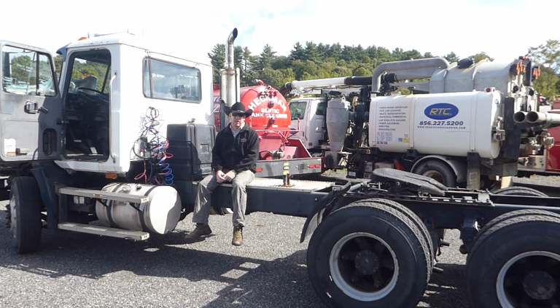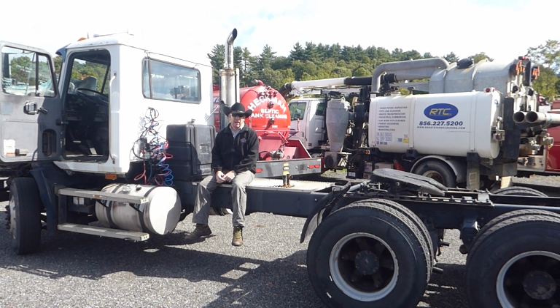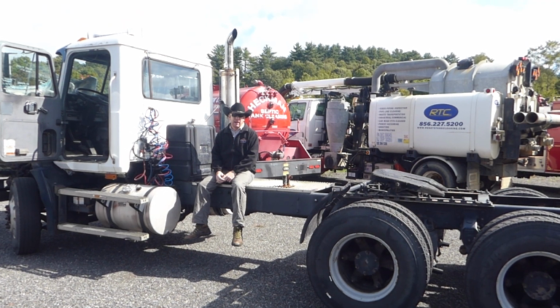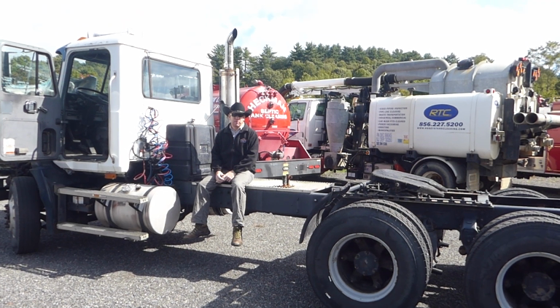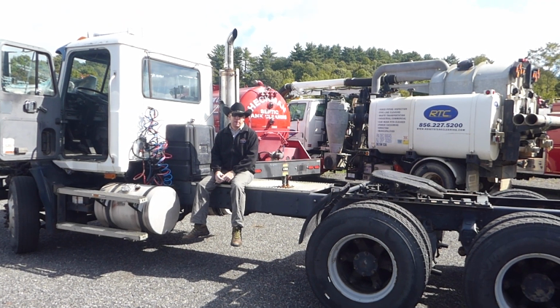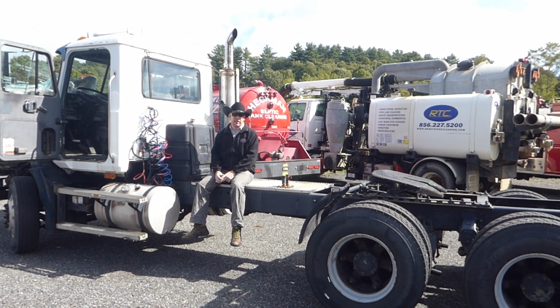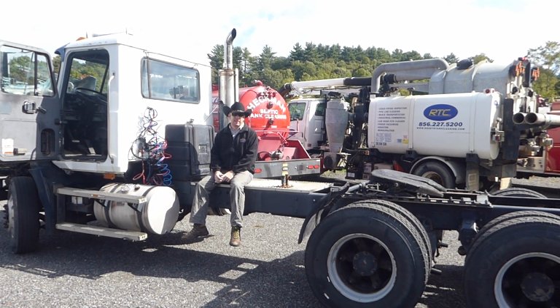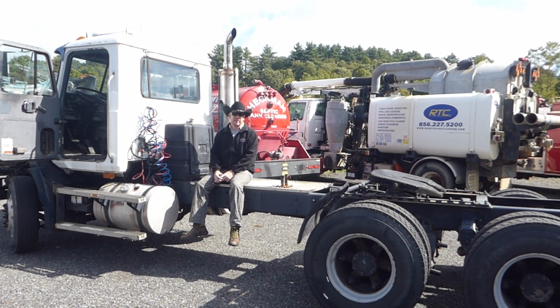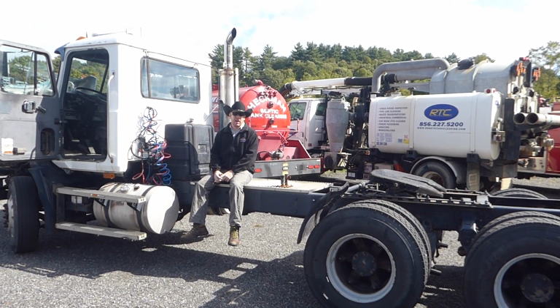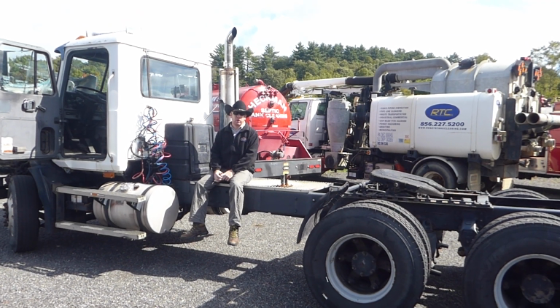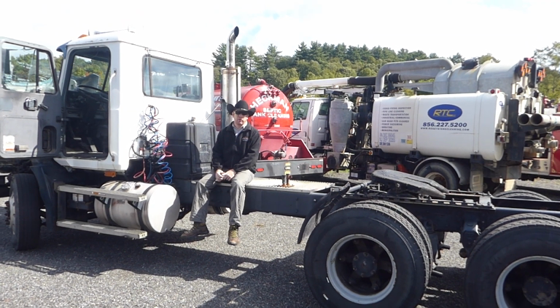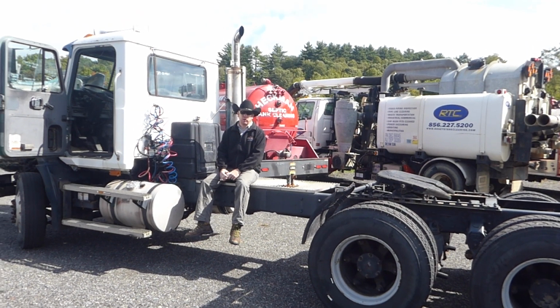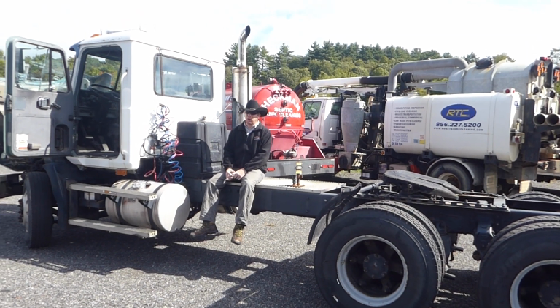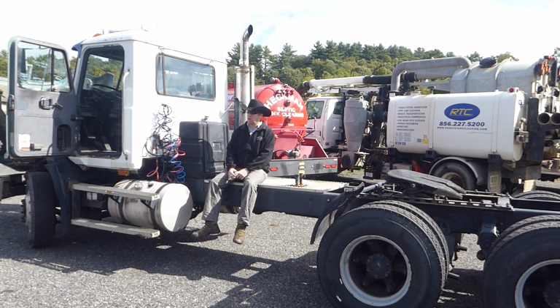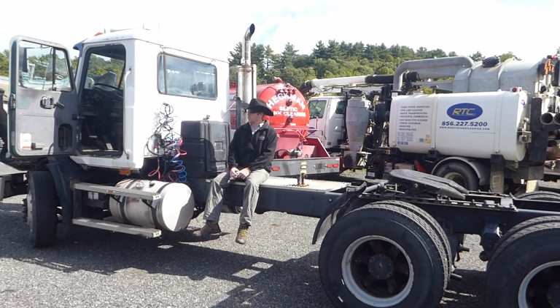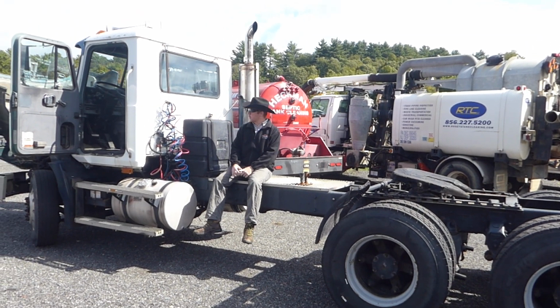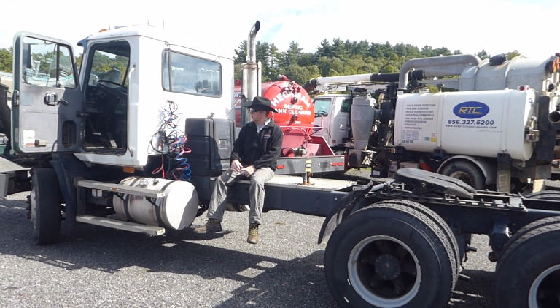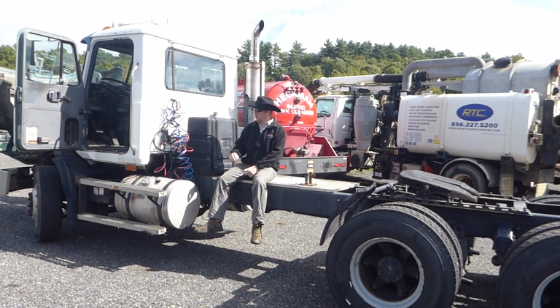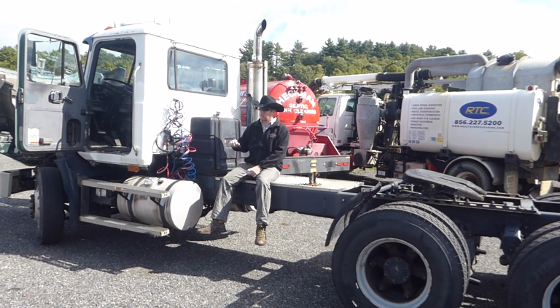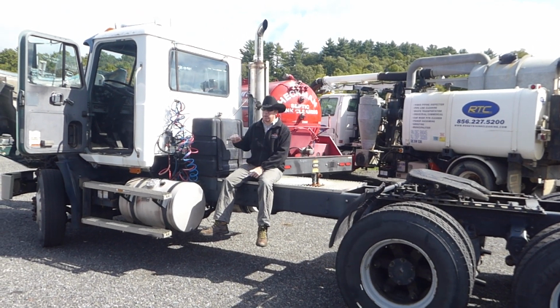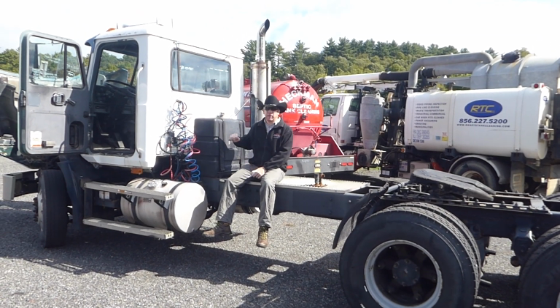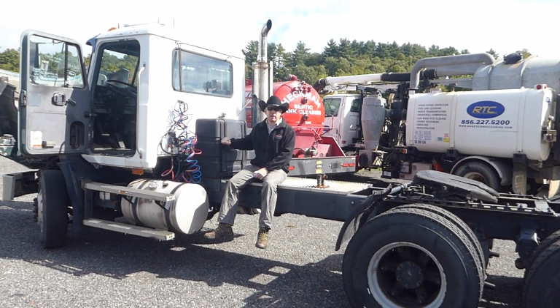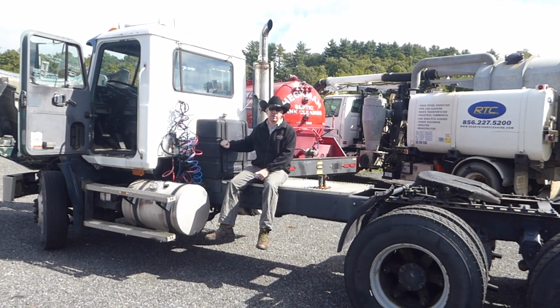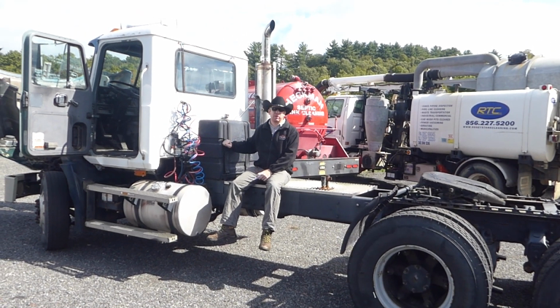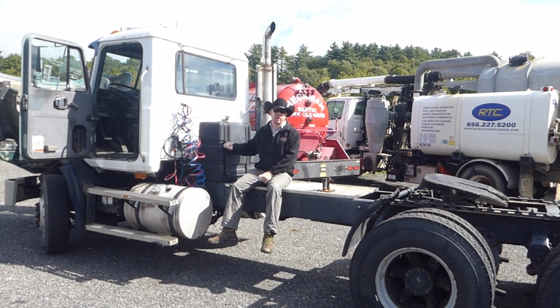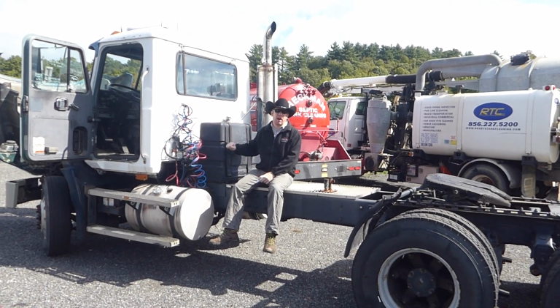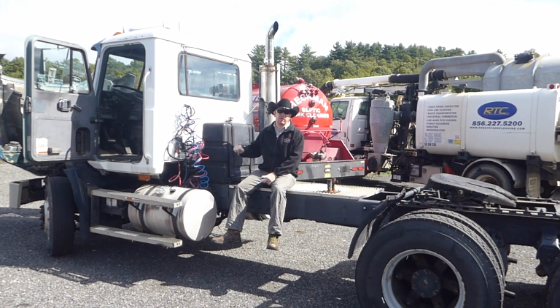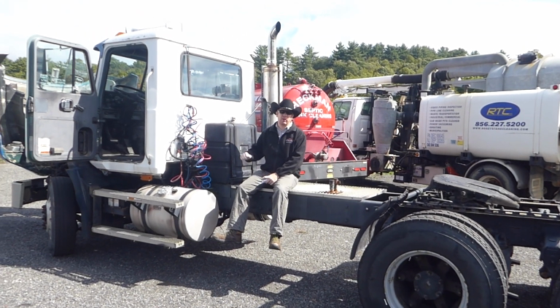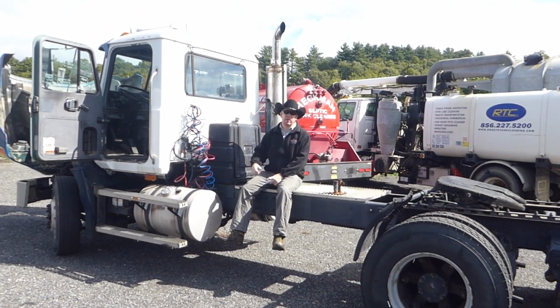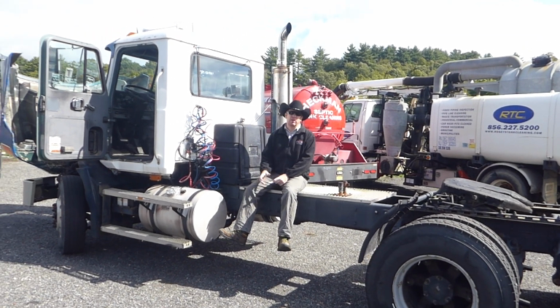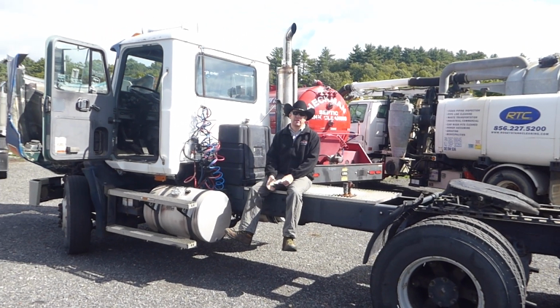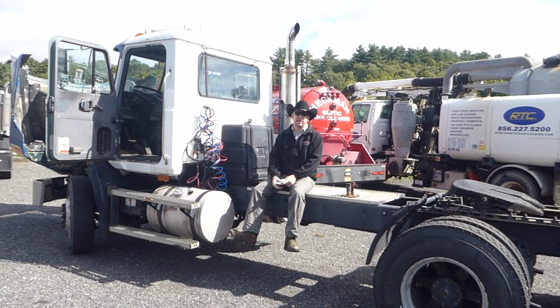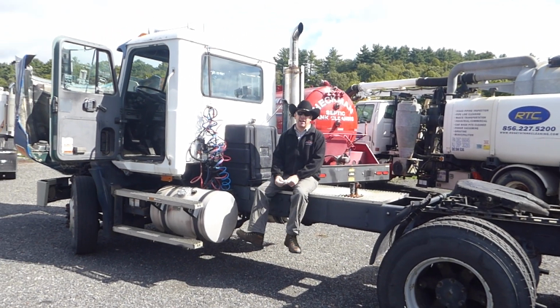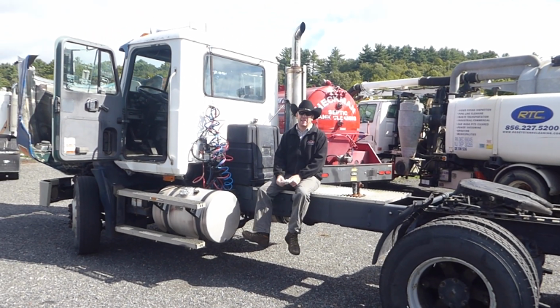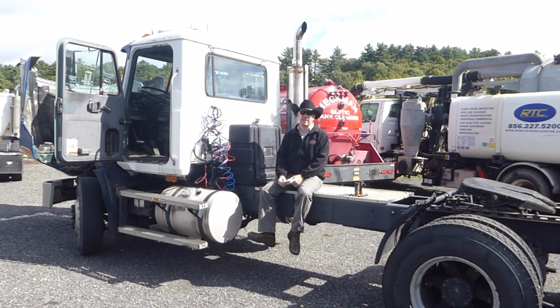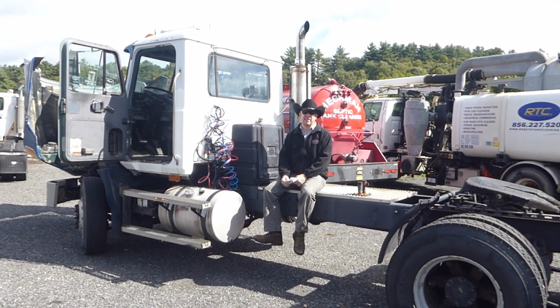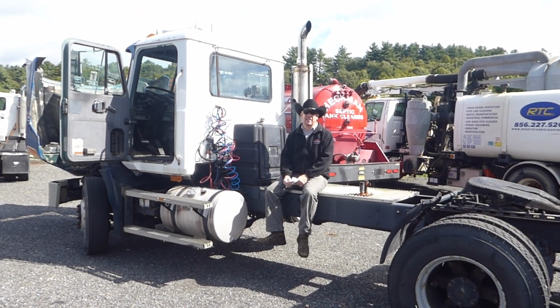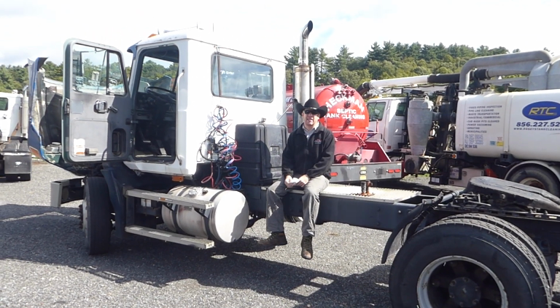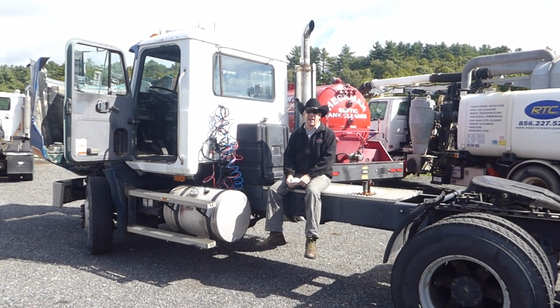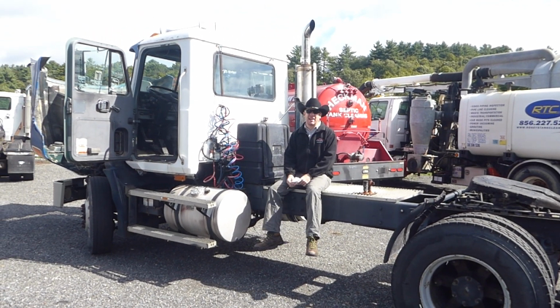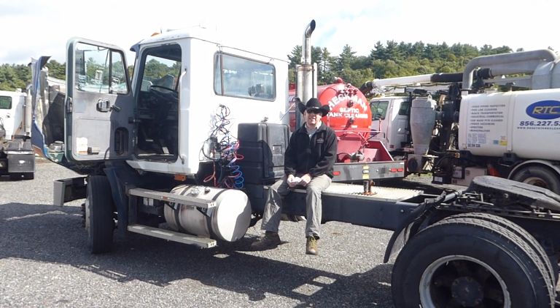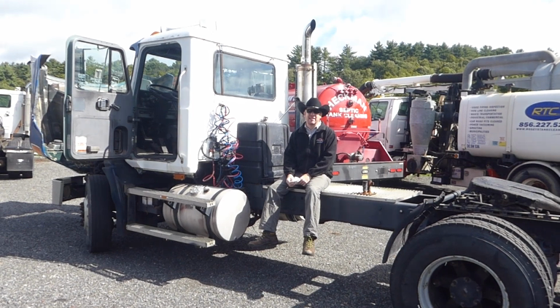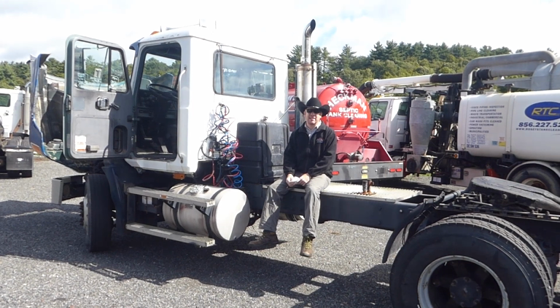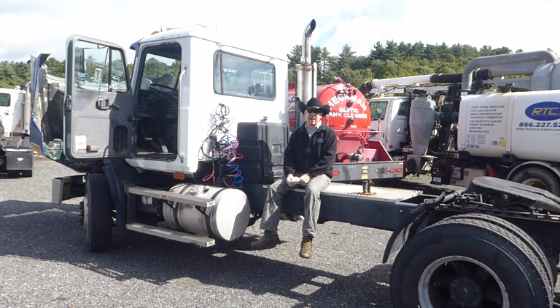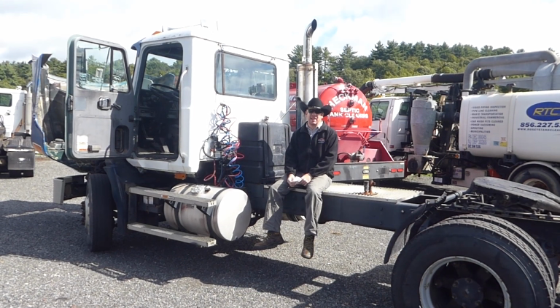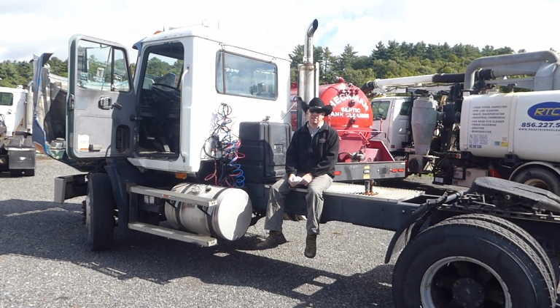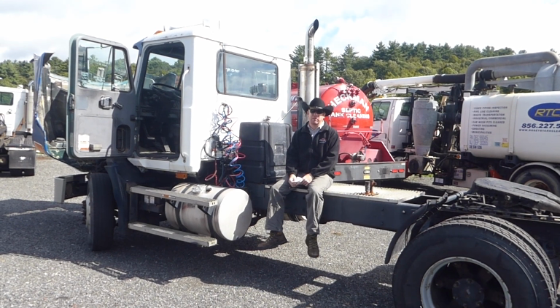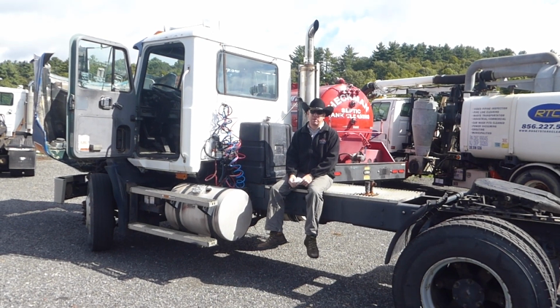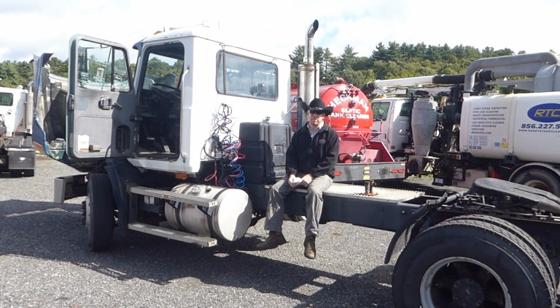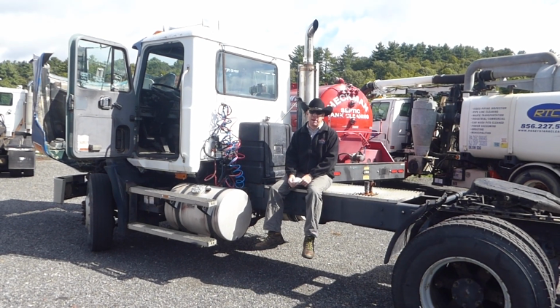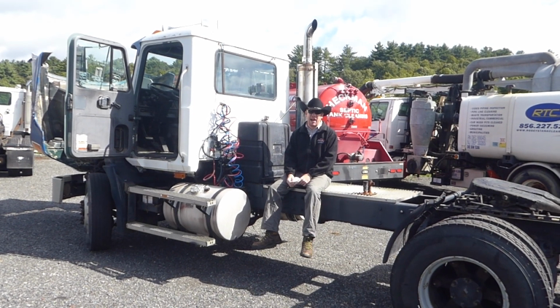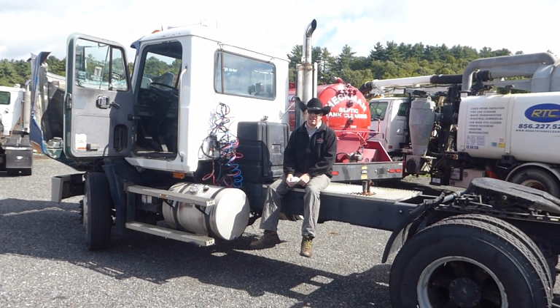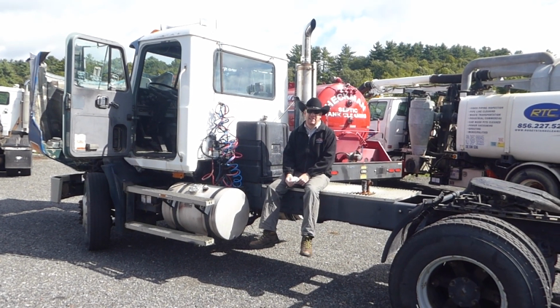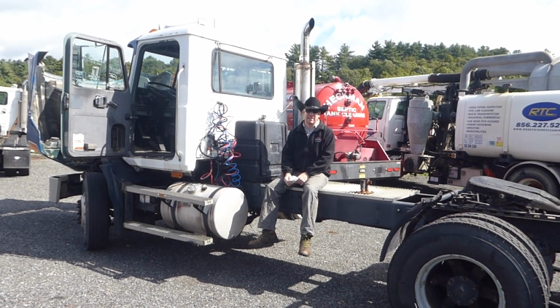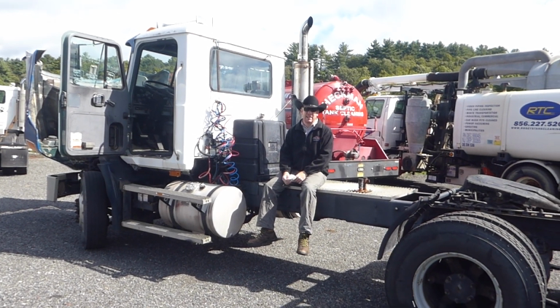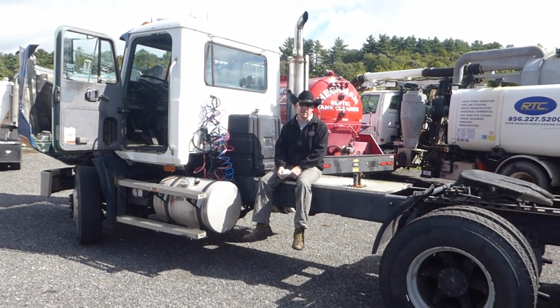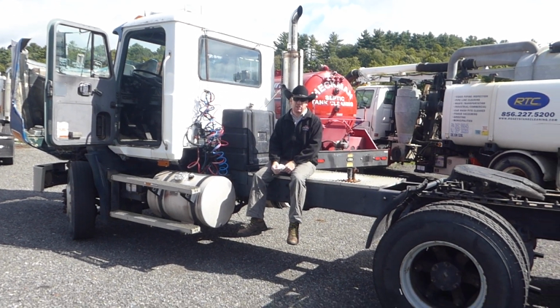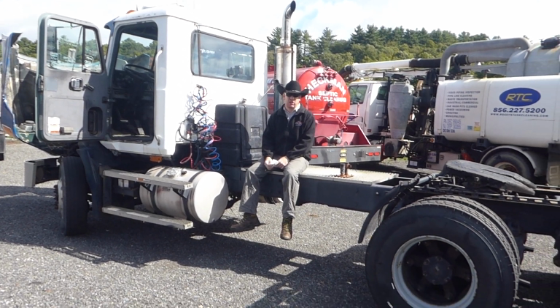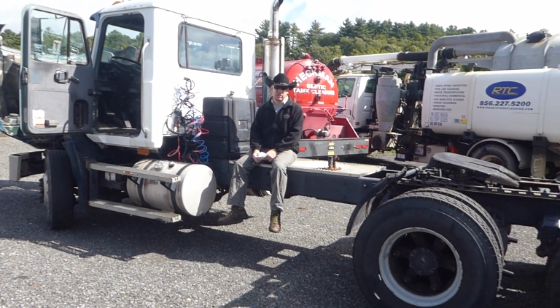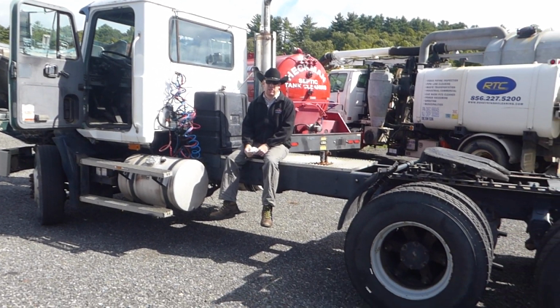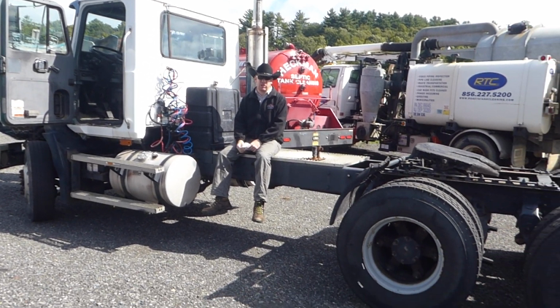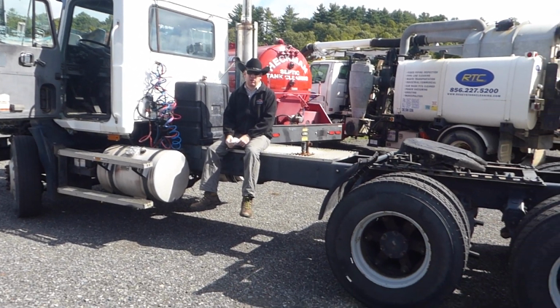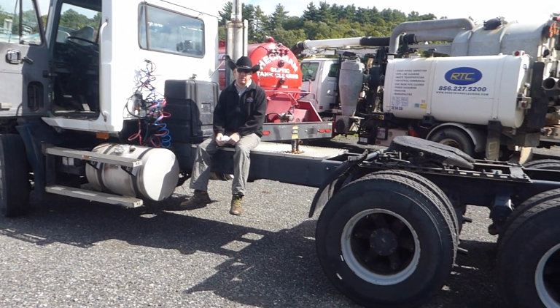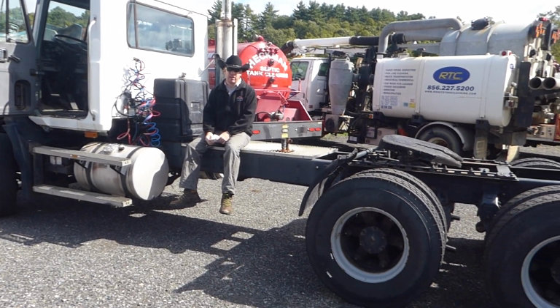Hey everybody, it's Scott over at Arthur Trophy. We've got a Survivor here today. This is a 1993 Mack CH613.